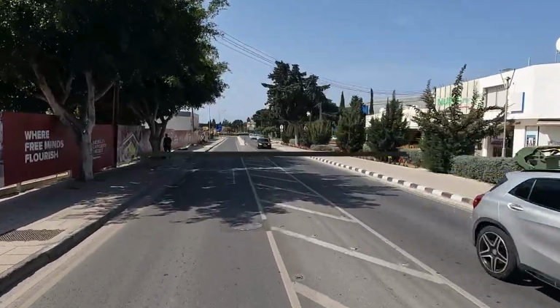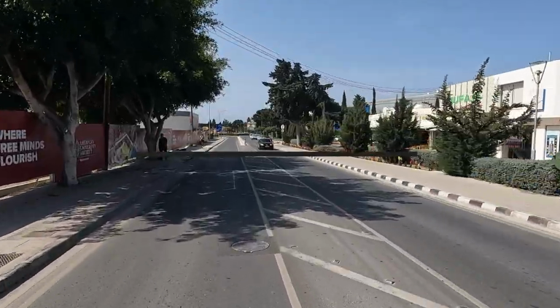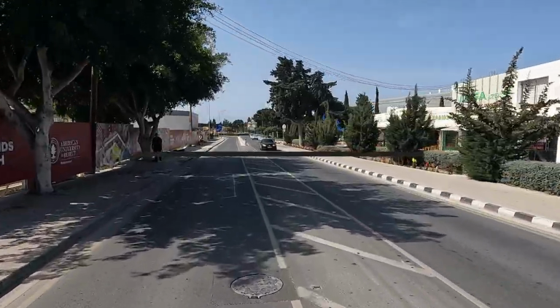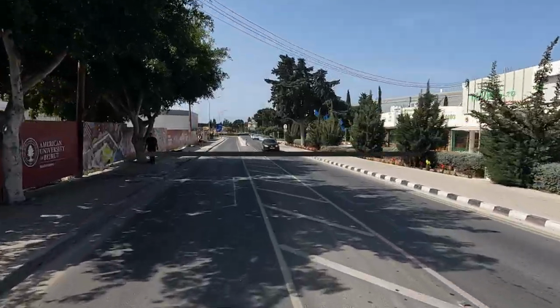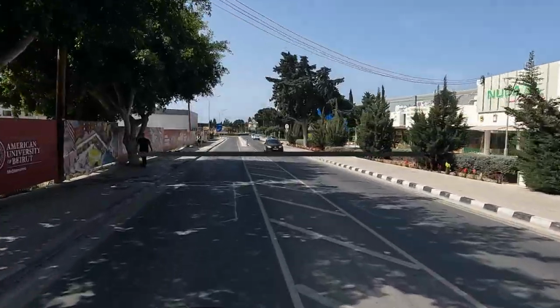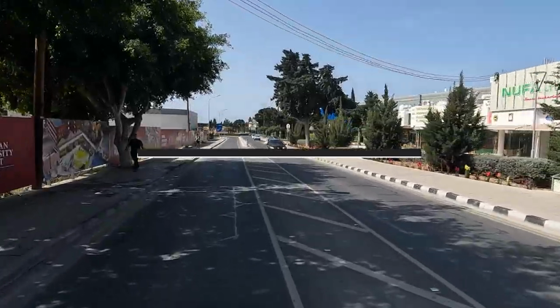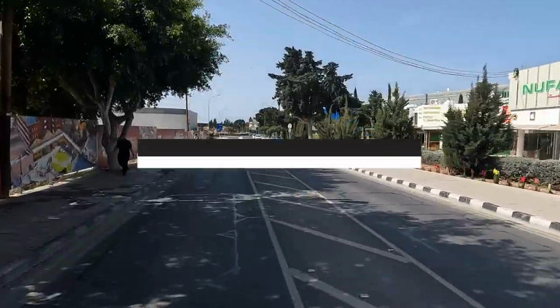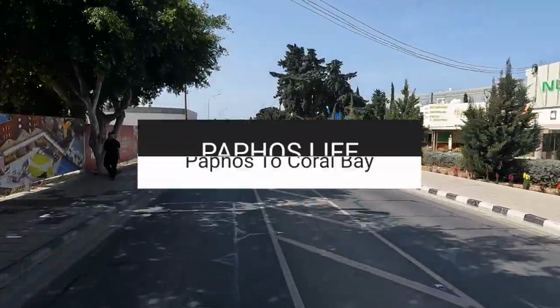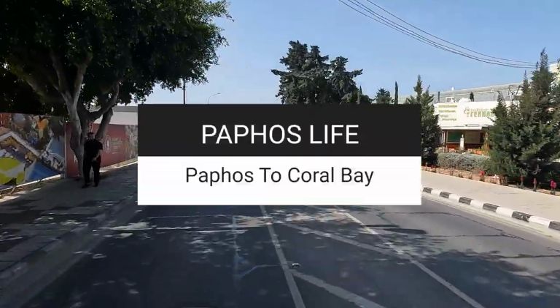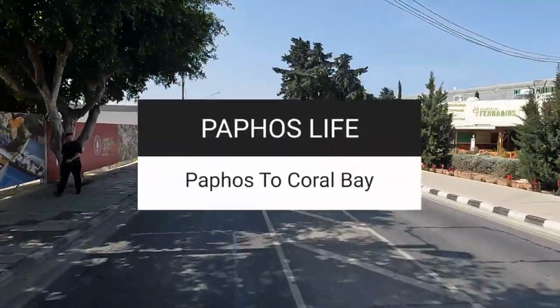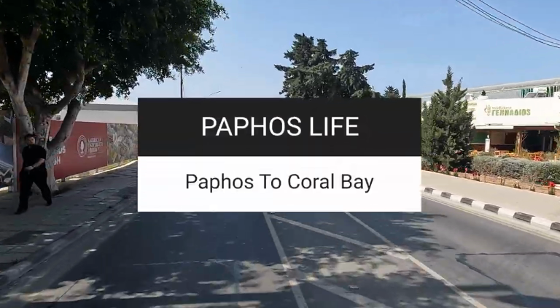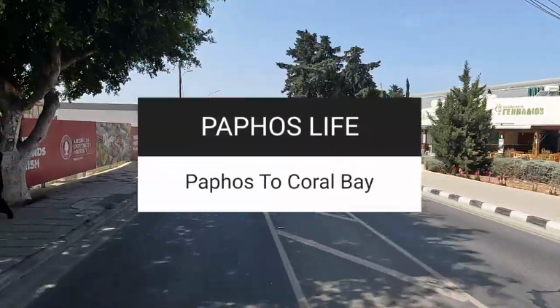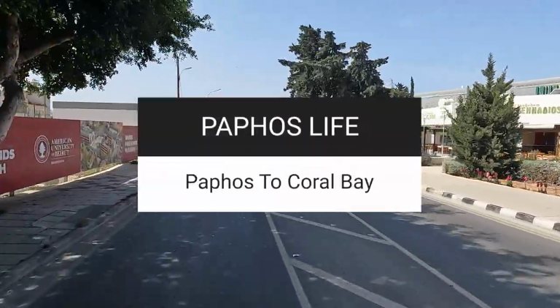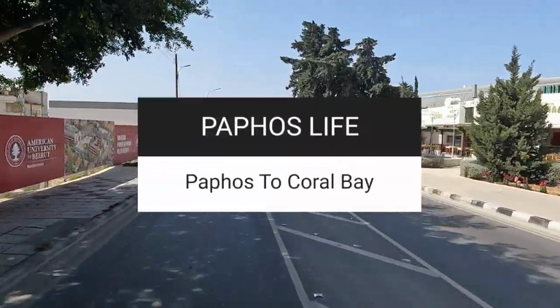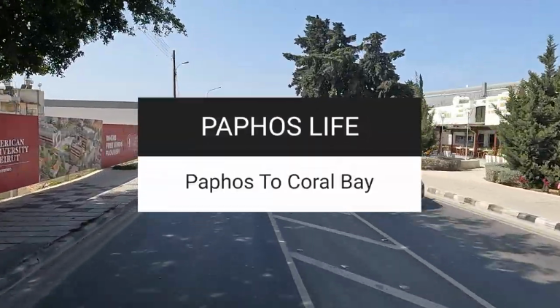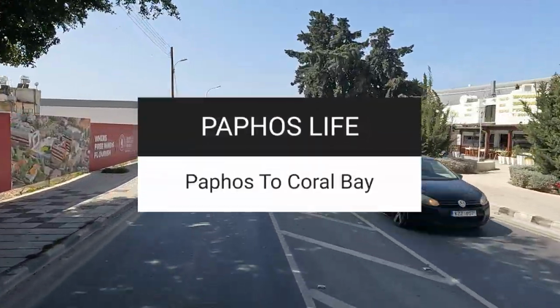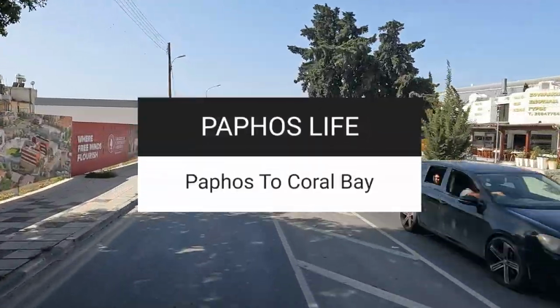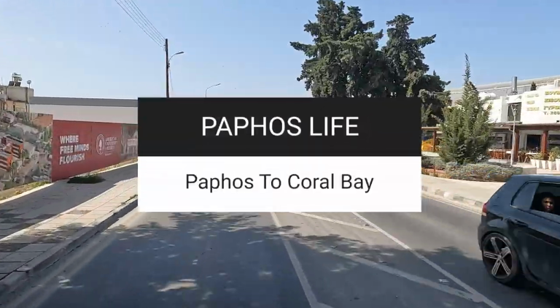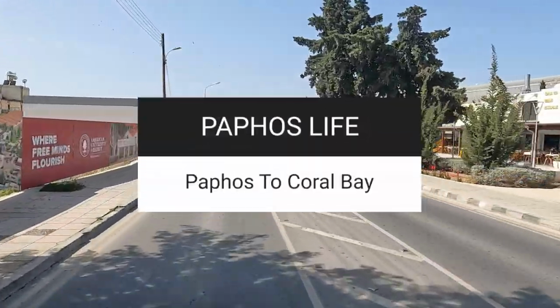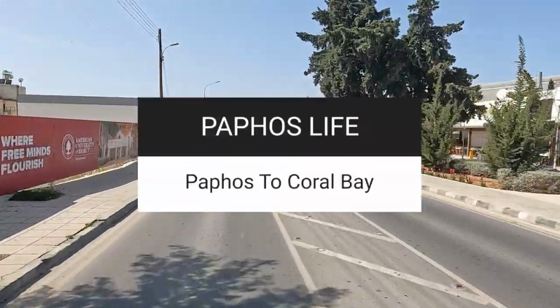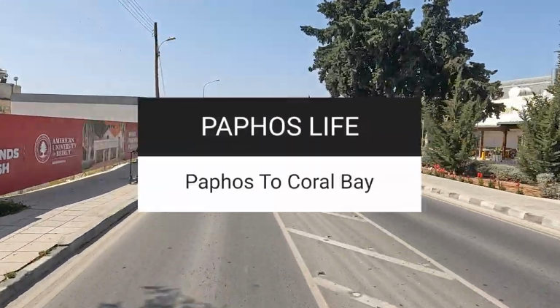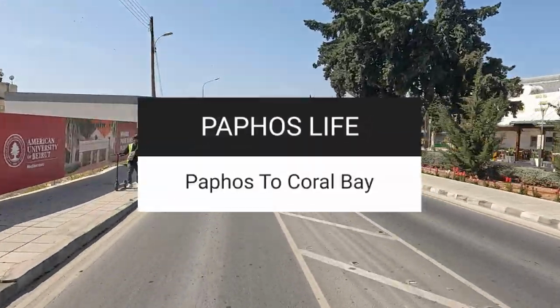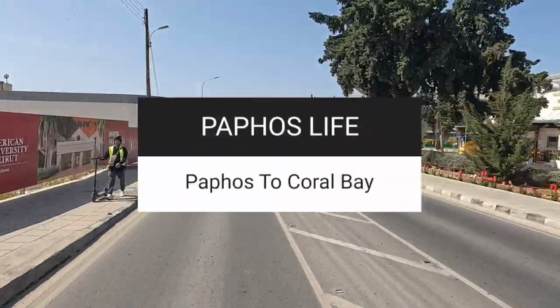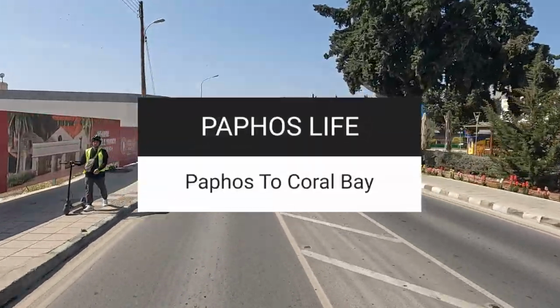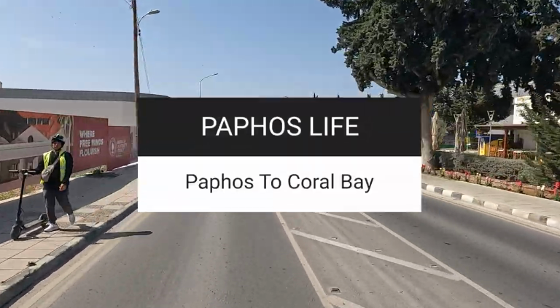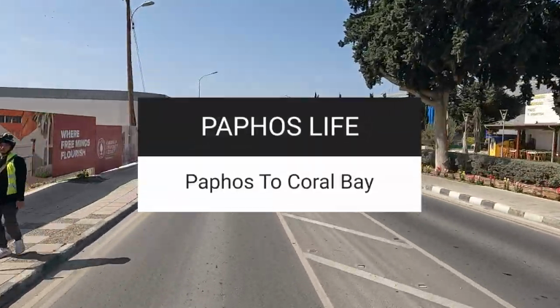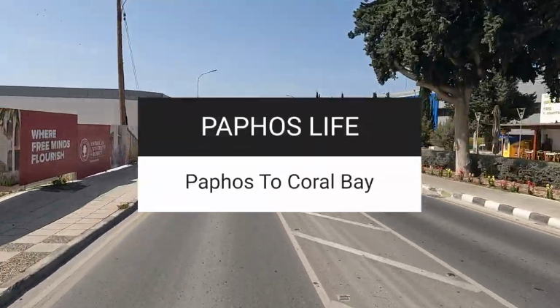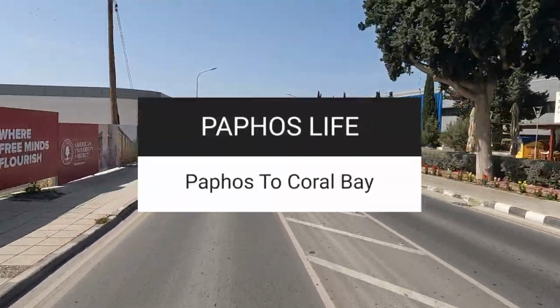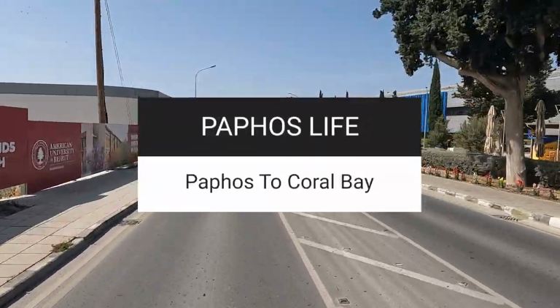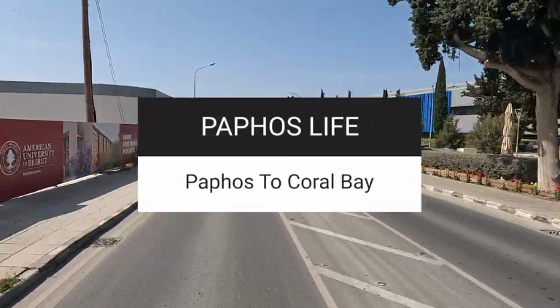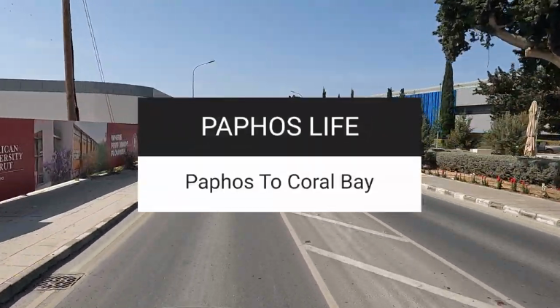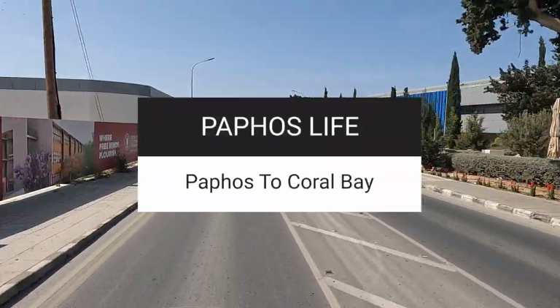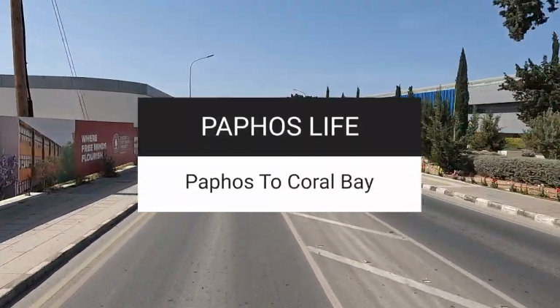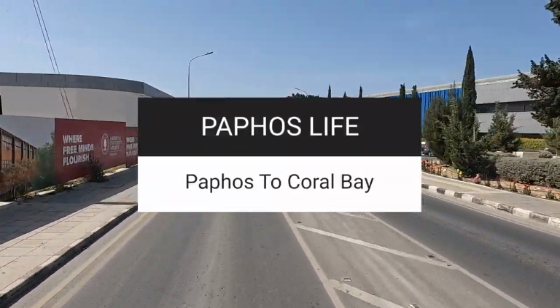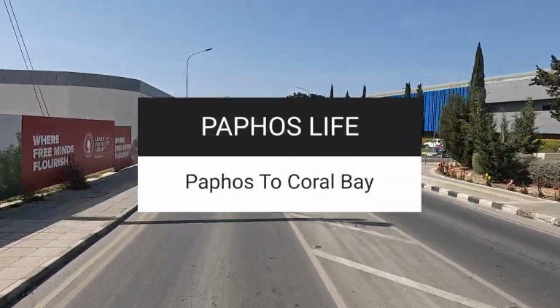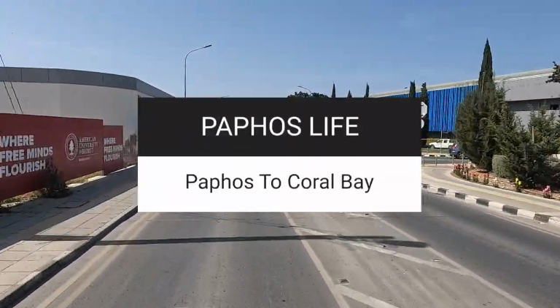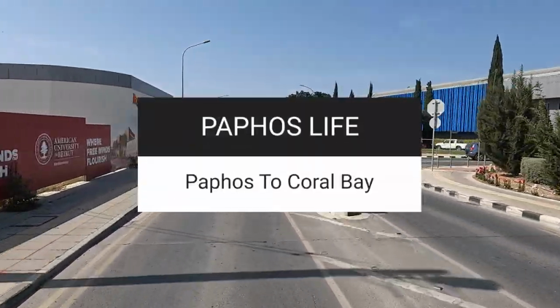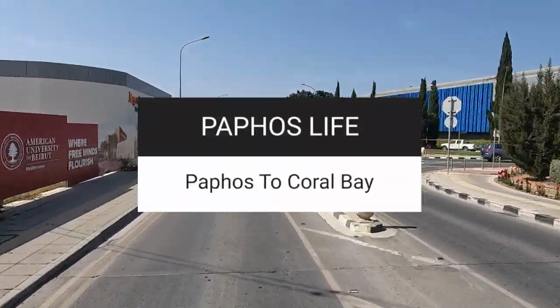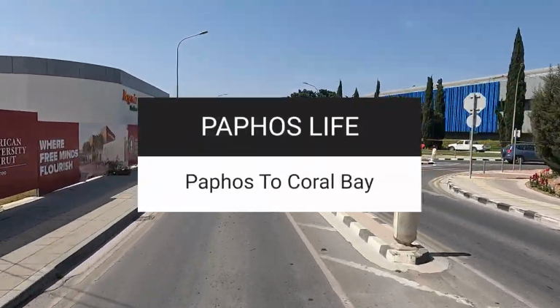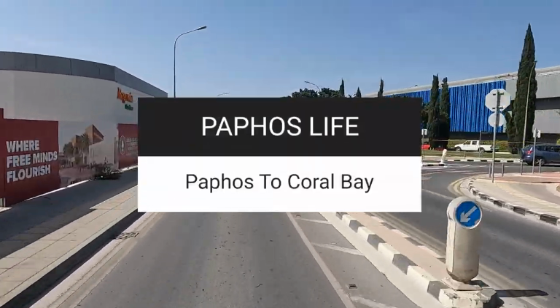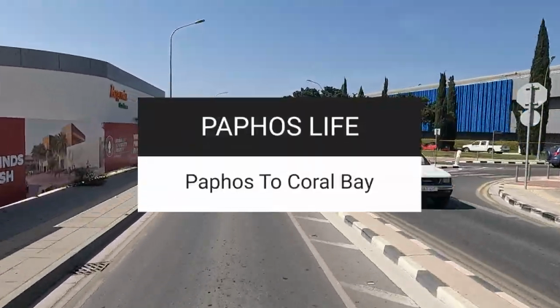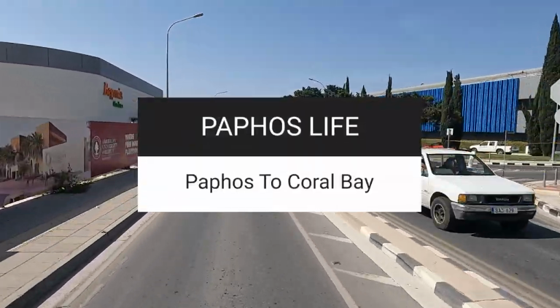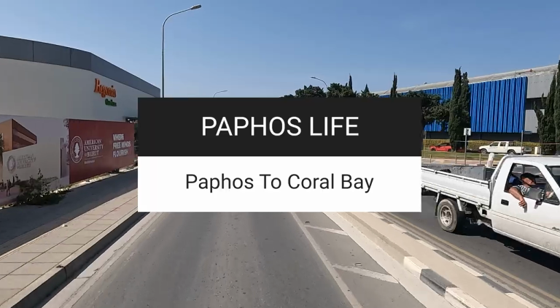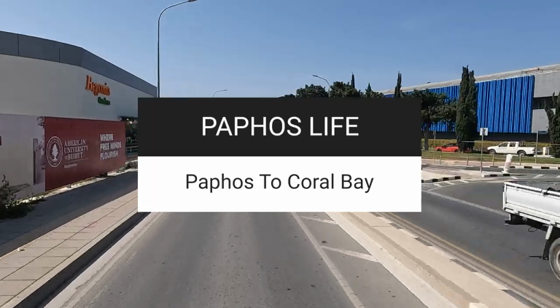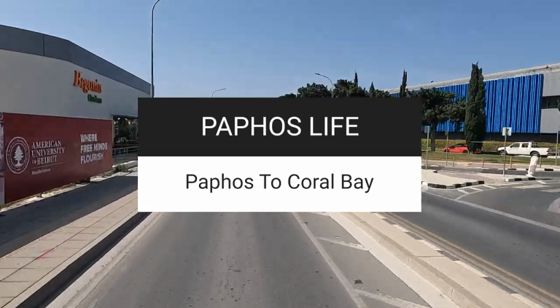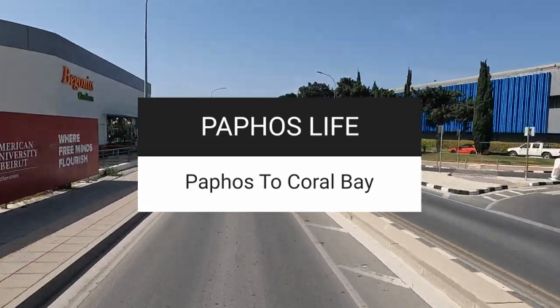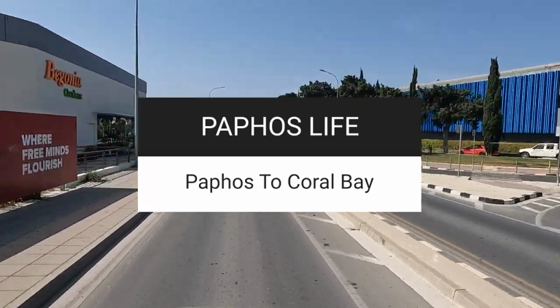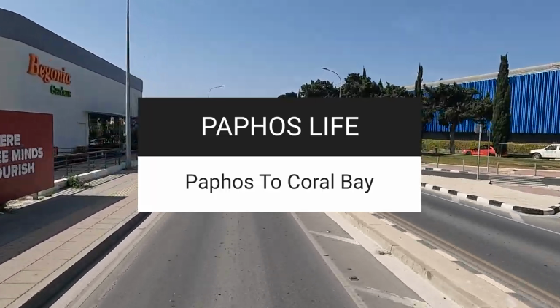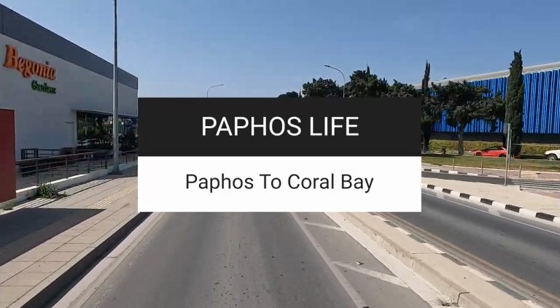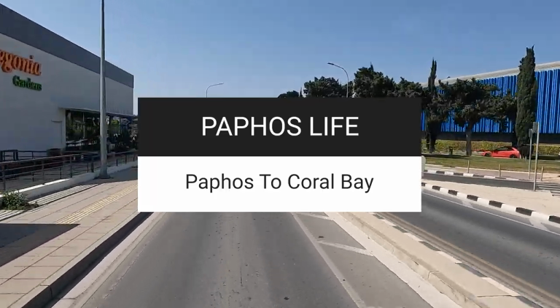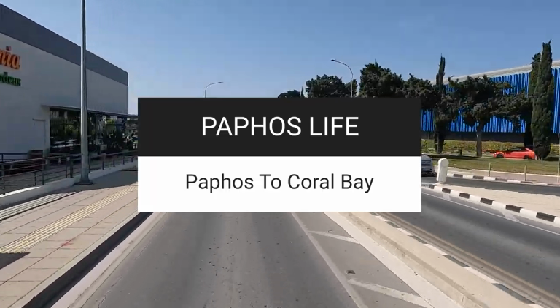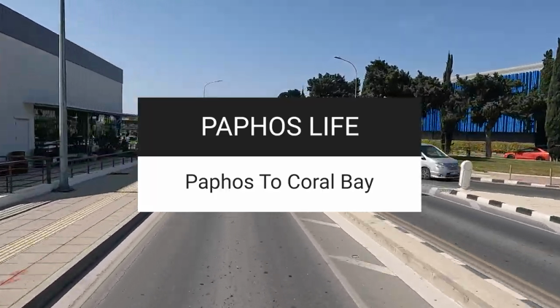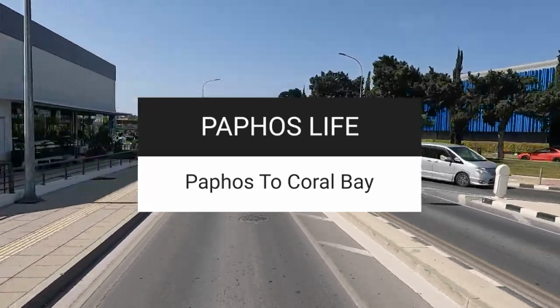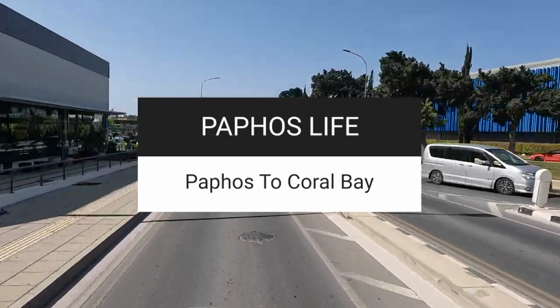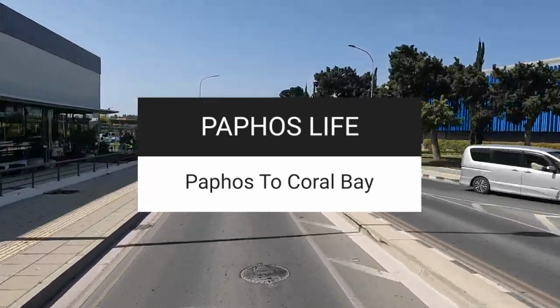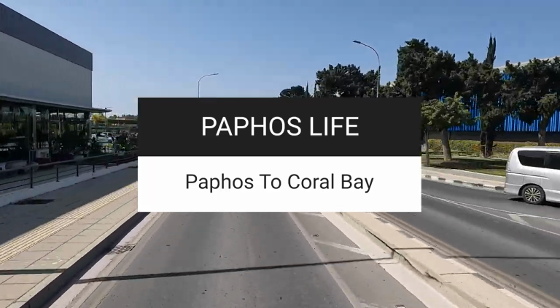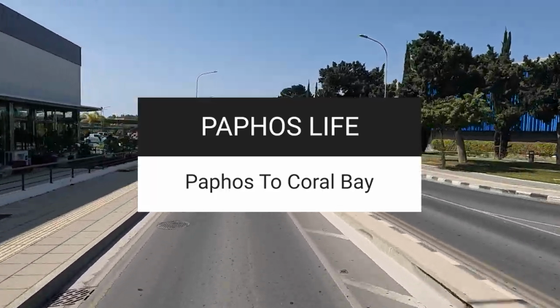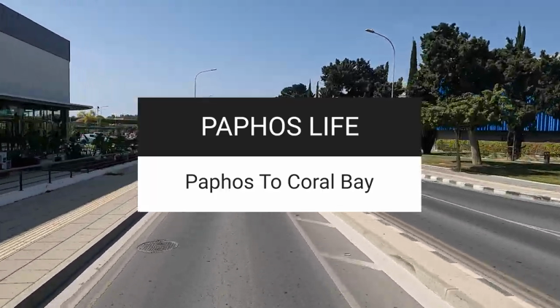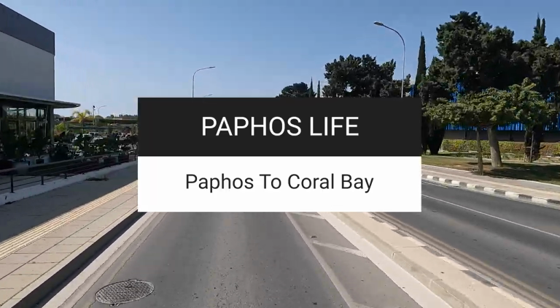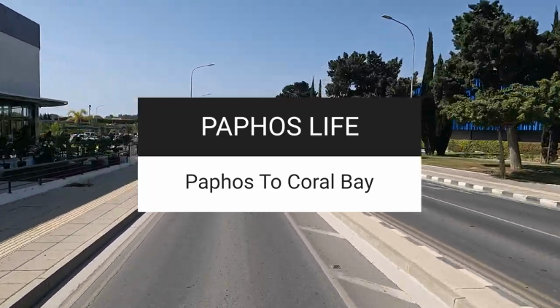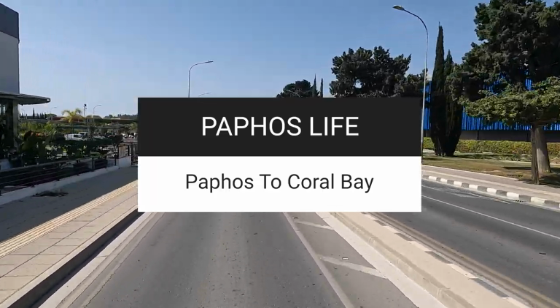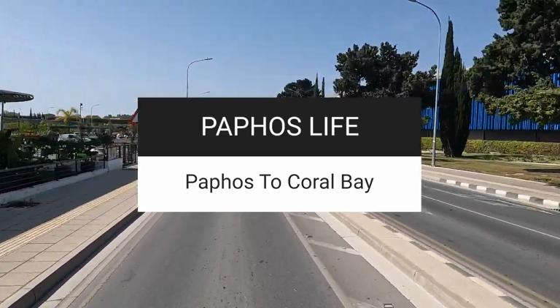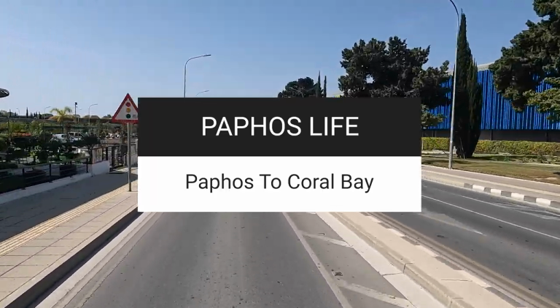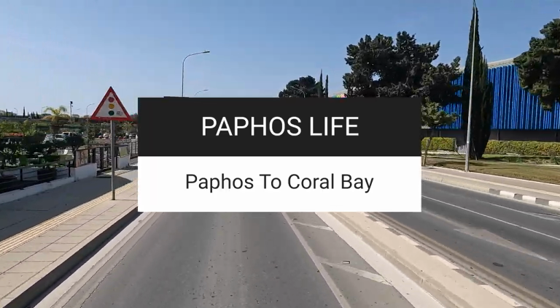Hi, this is Dominic from Pathos Life and today we're driving from Kings Avenue Mall in Paphos all the way to Coral Bay.